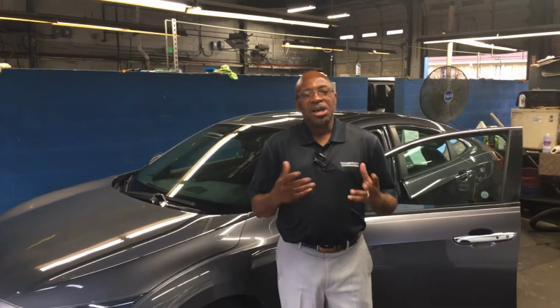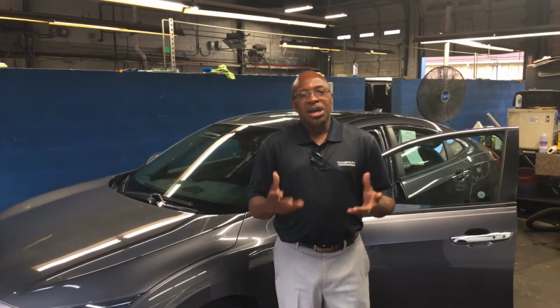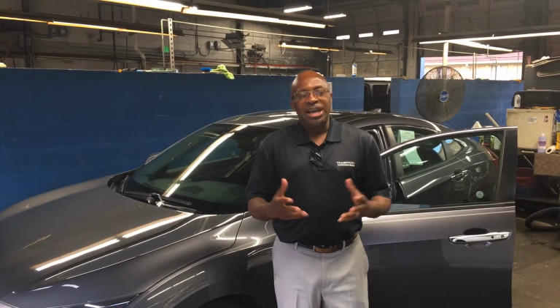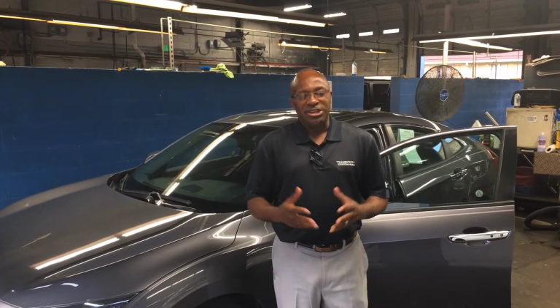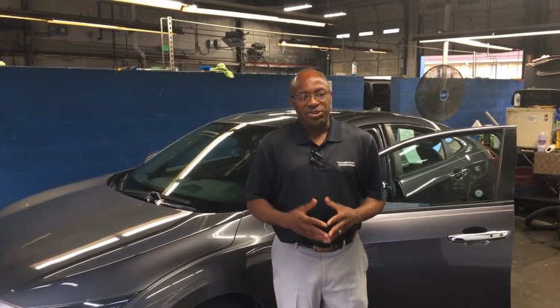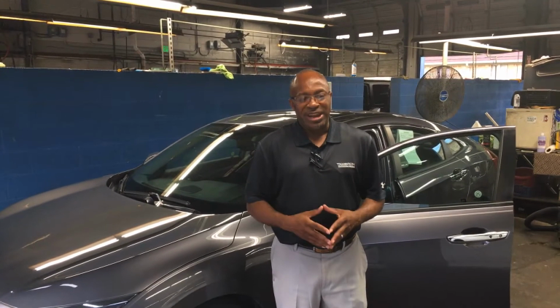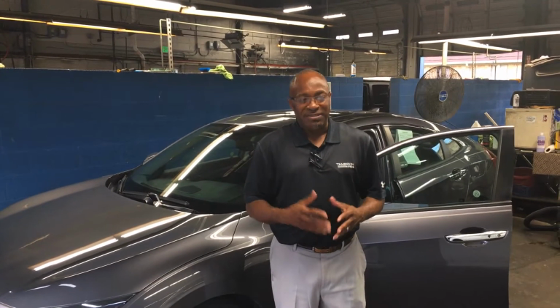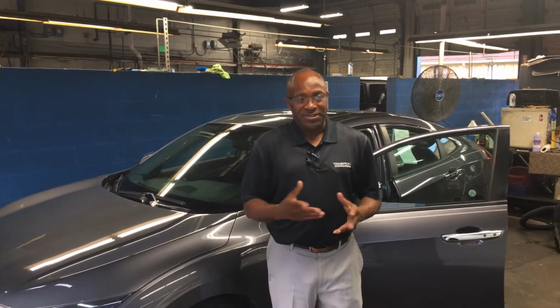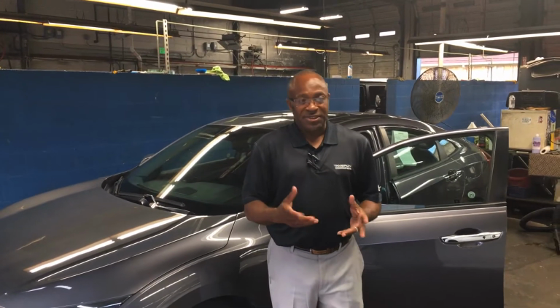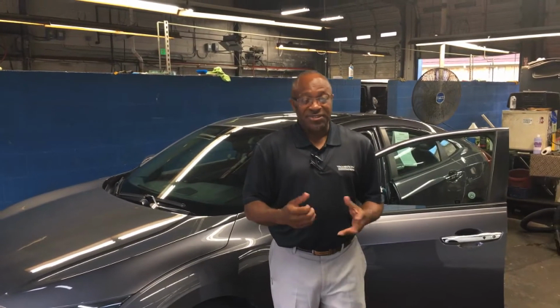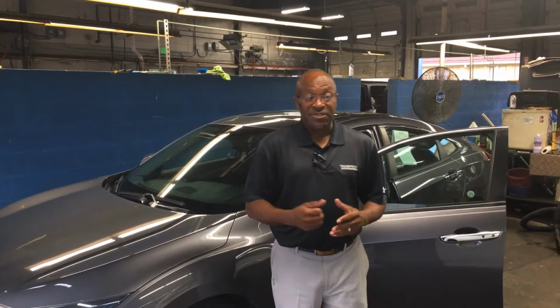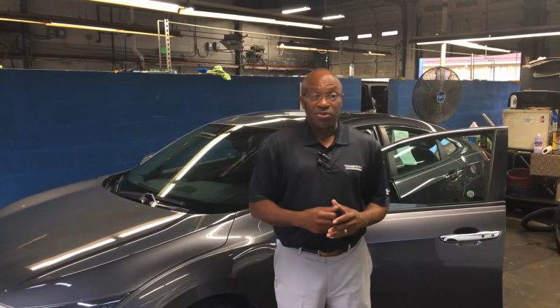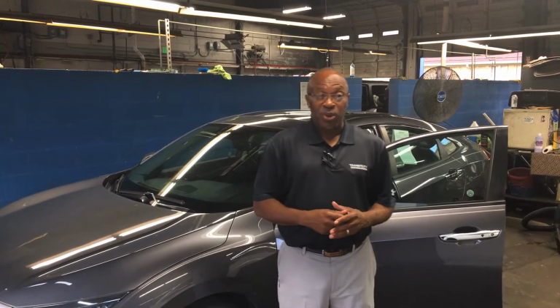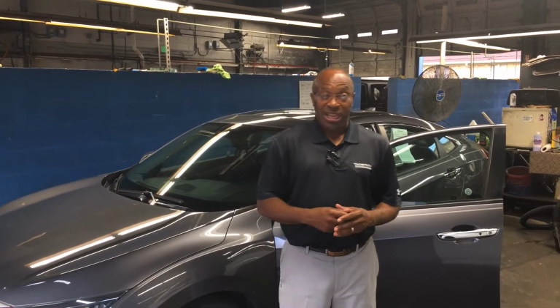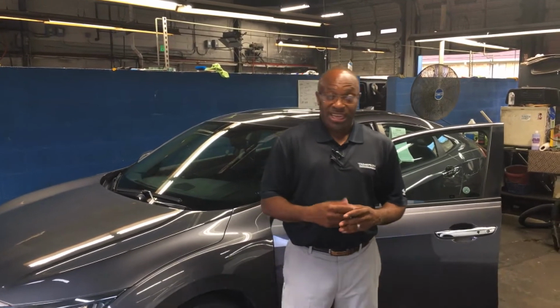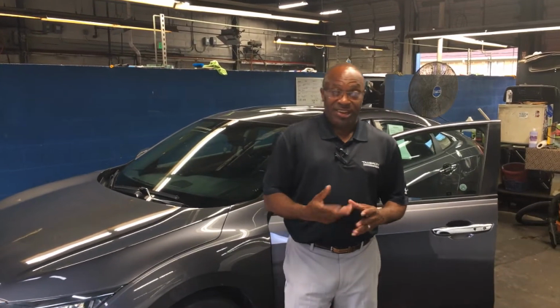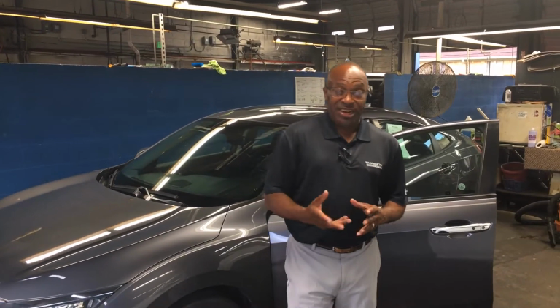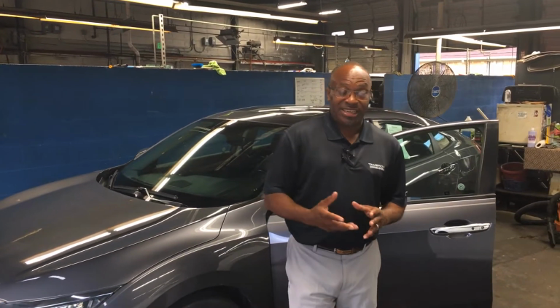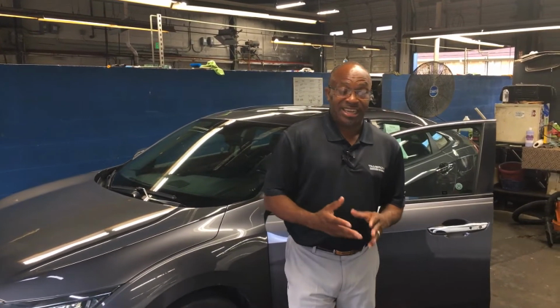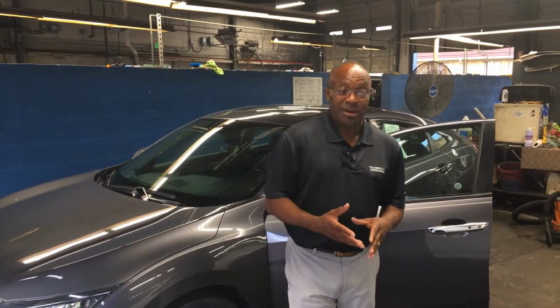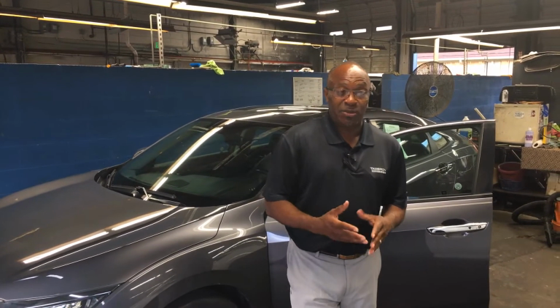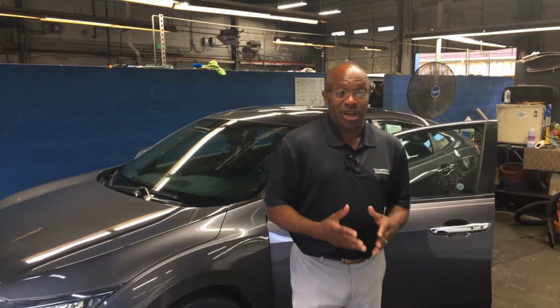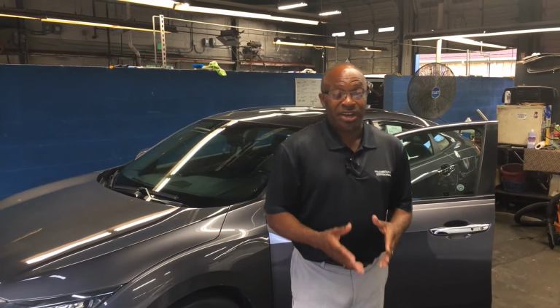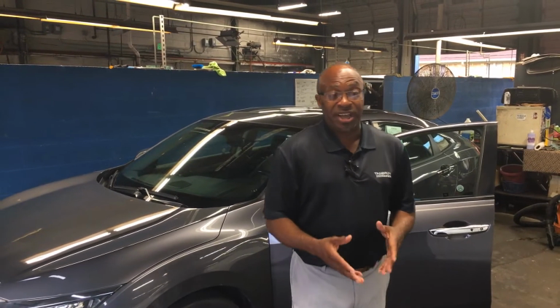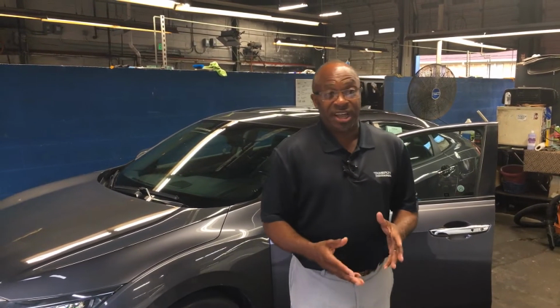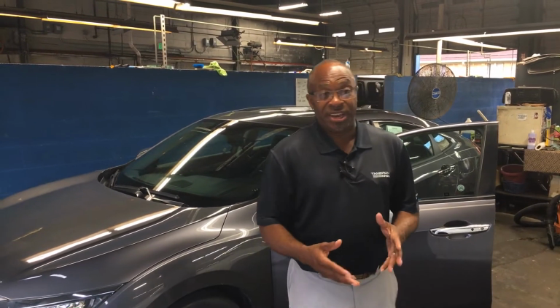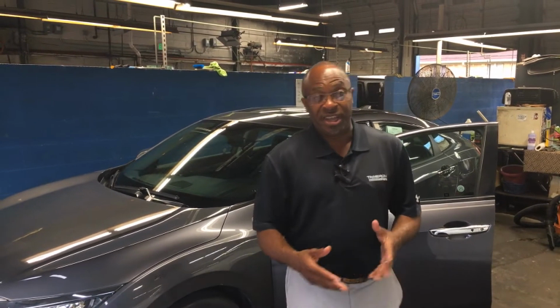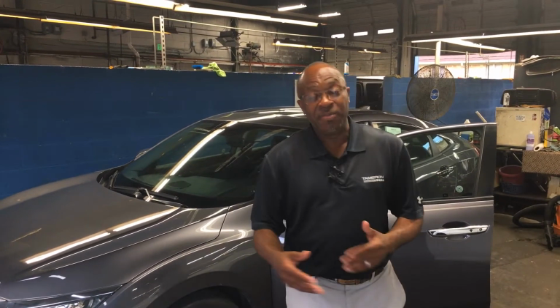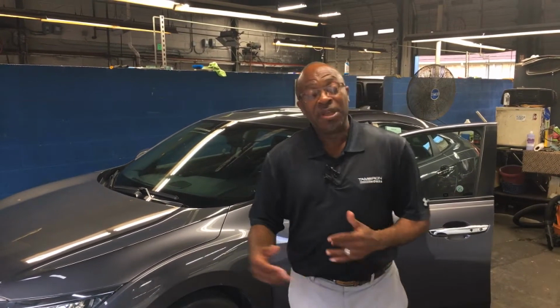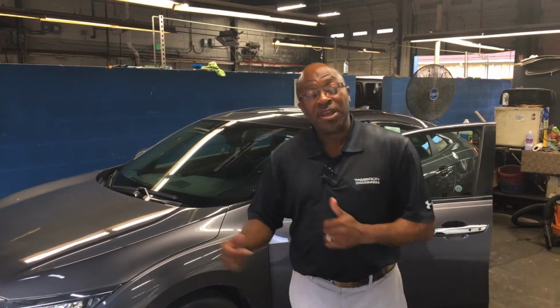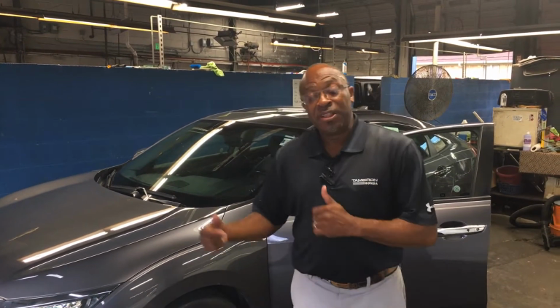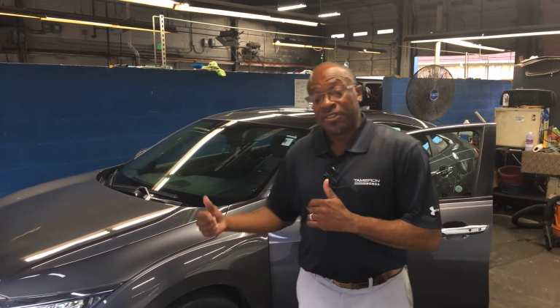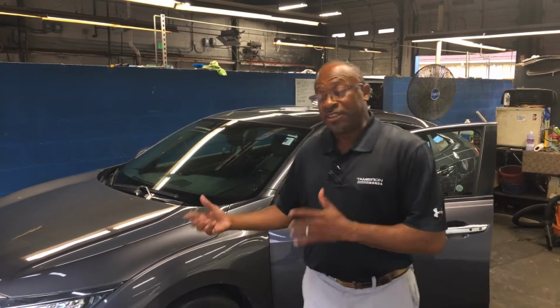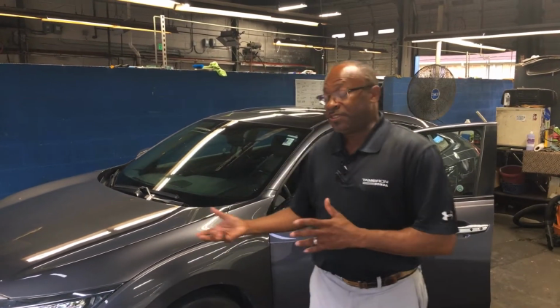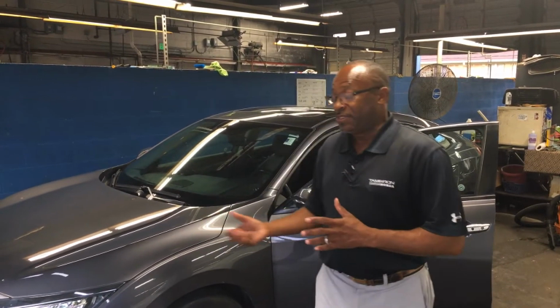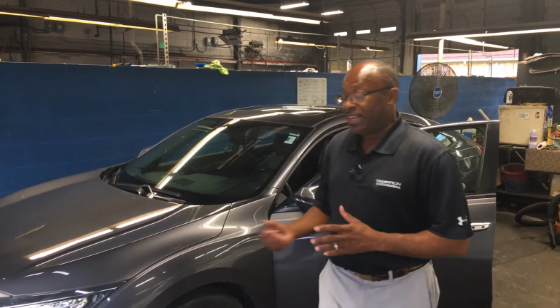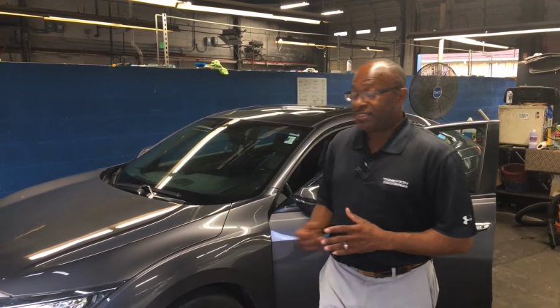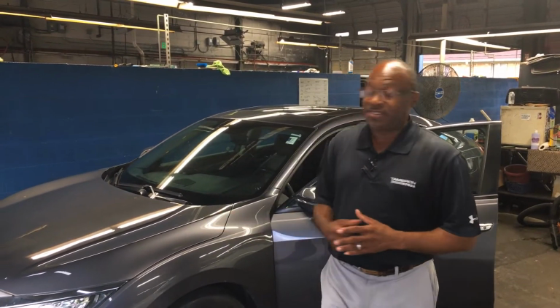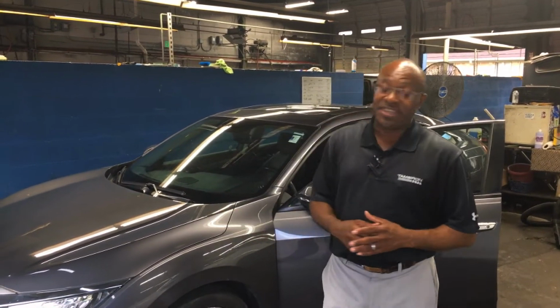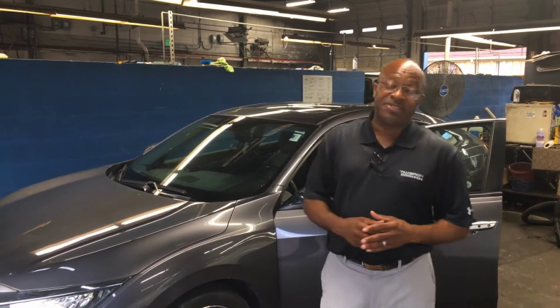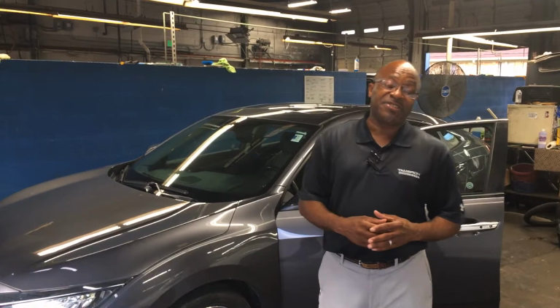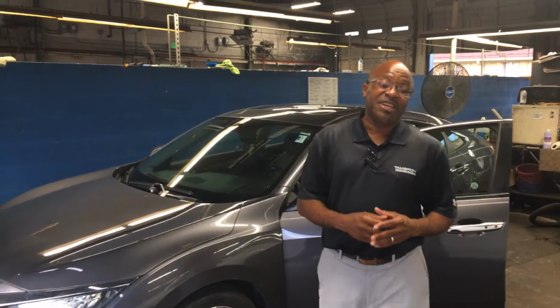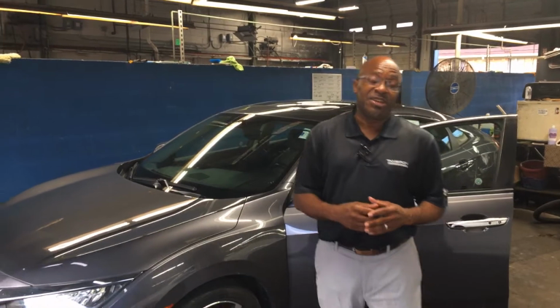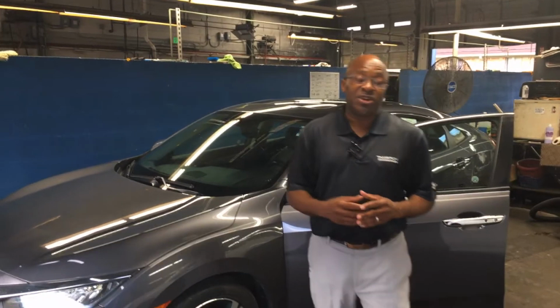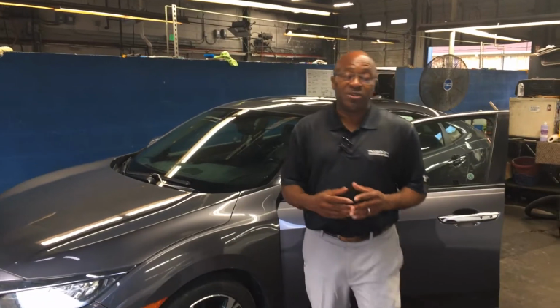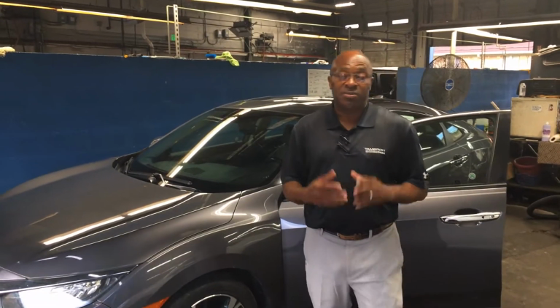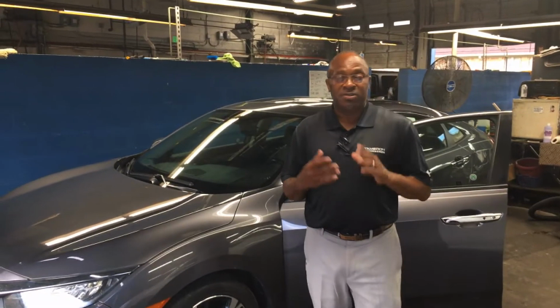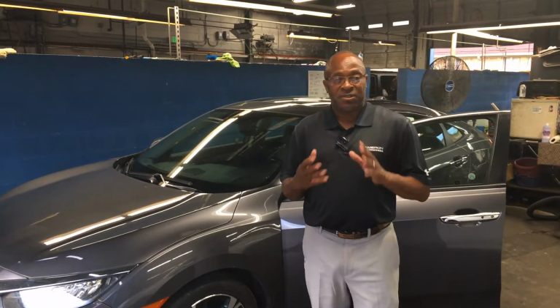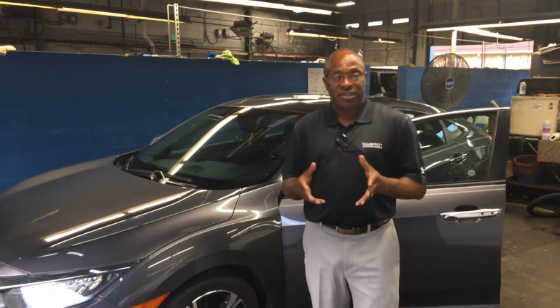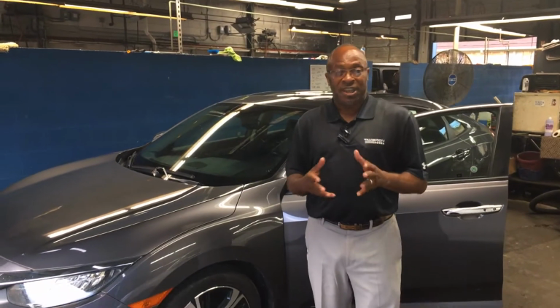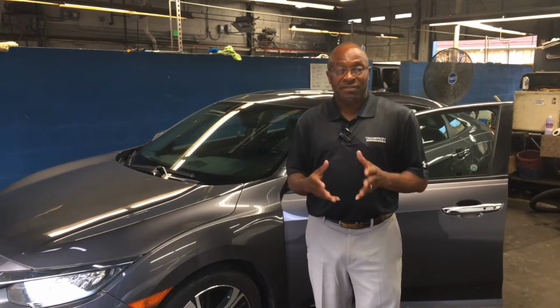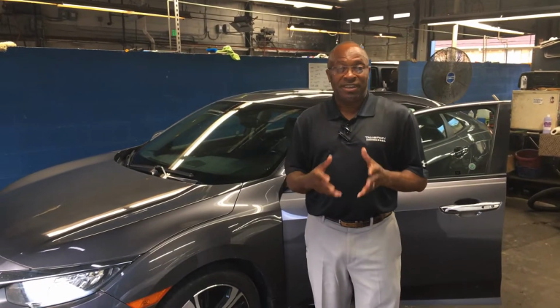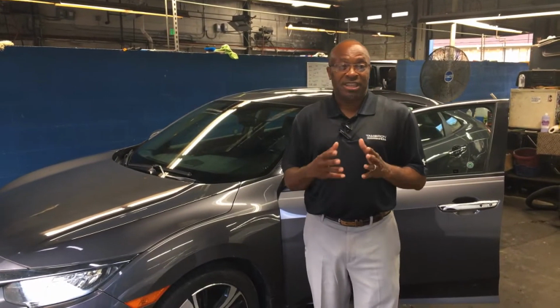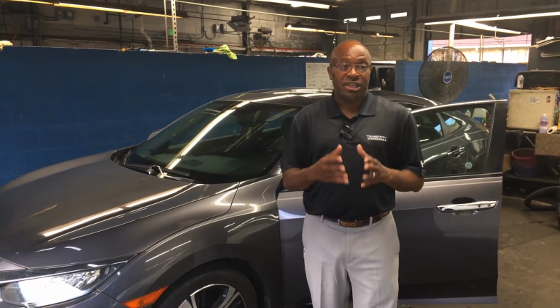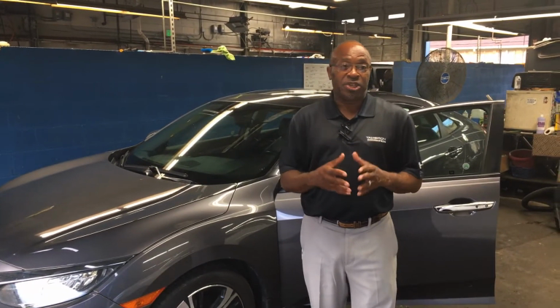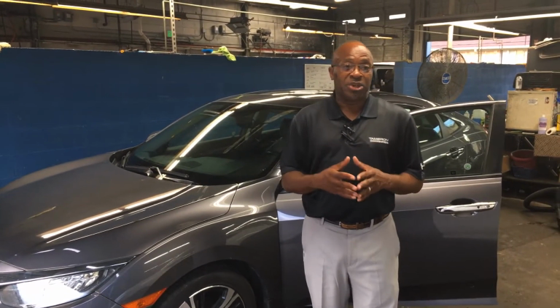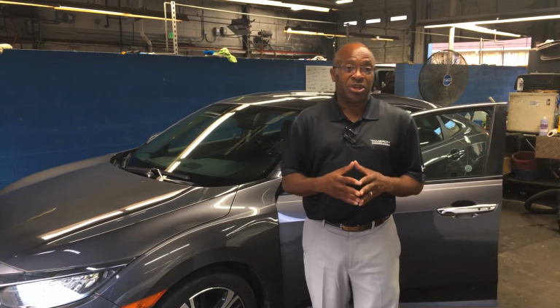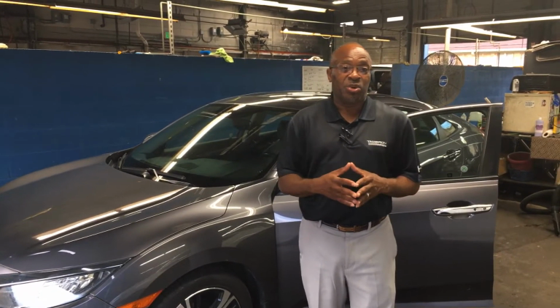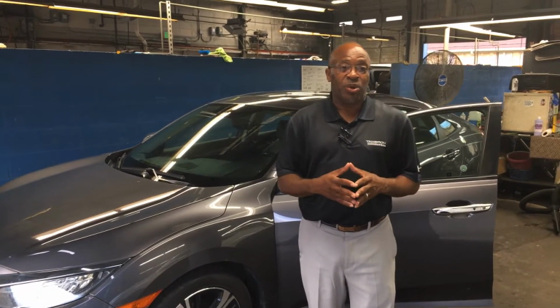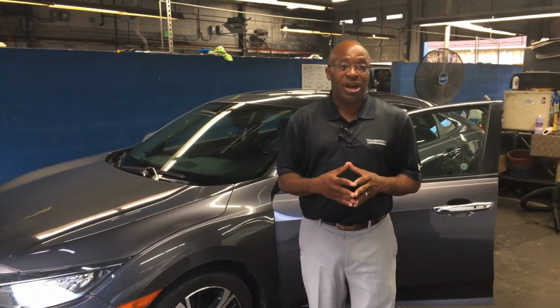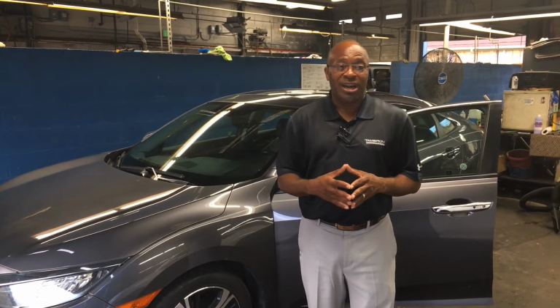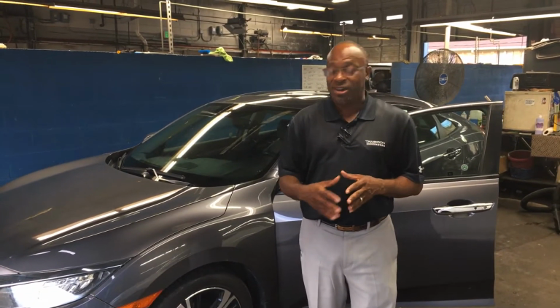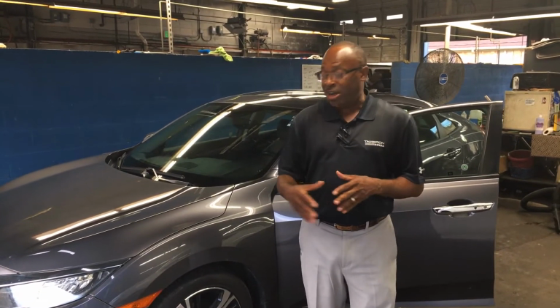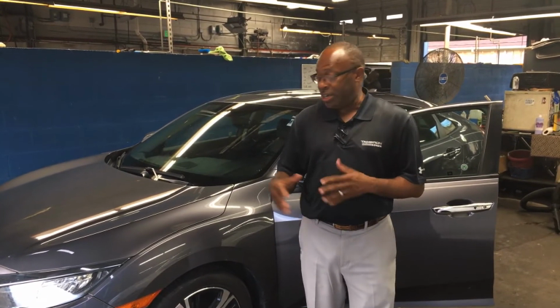Hey Travis, this is Willie here at Tameron Honda. This is that 2016 Civic that you inquired on.